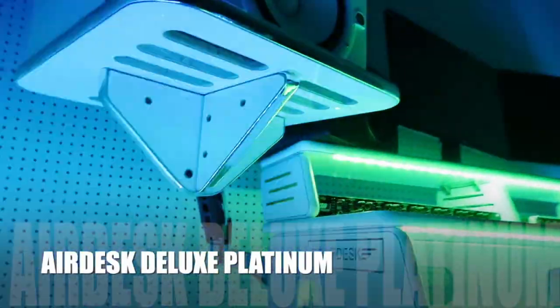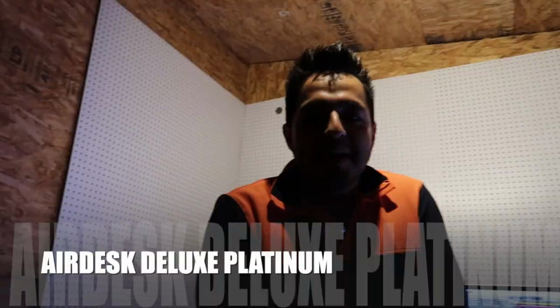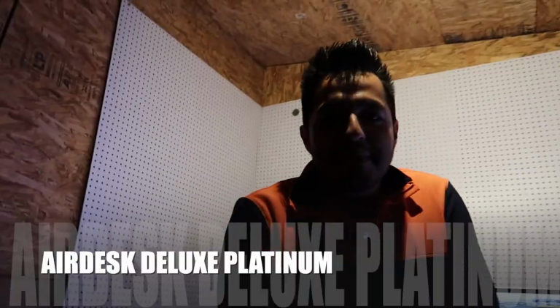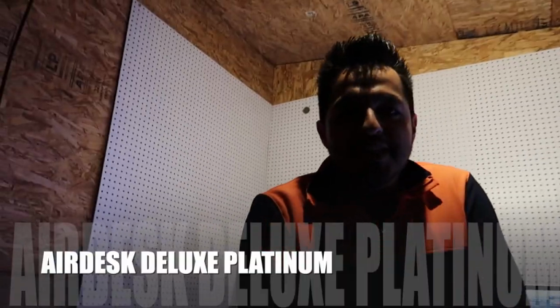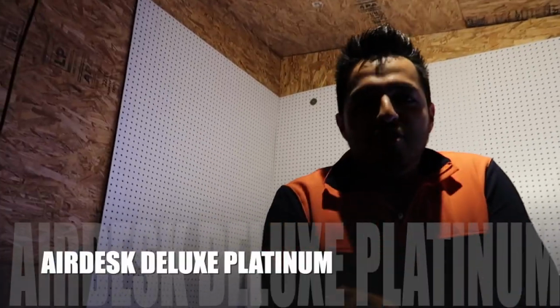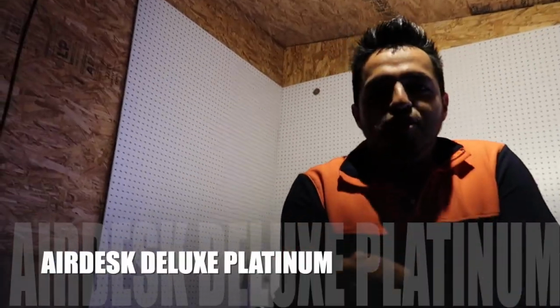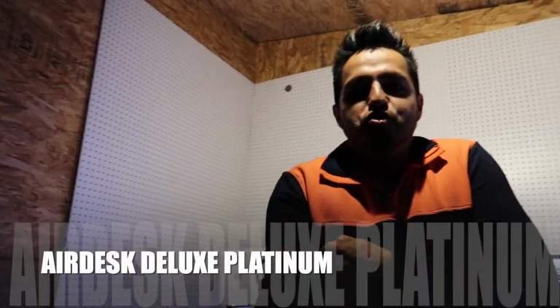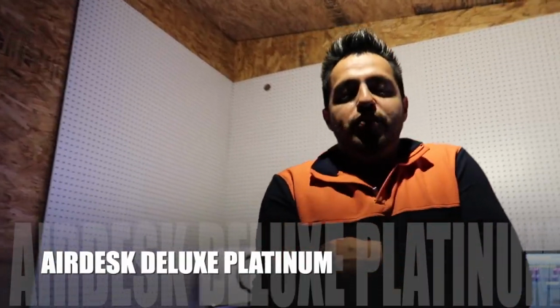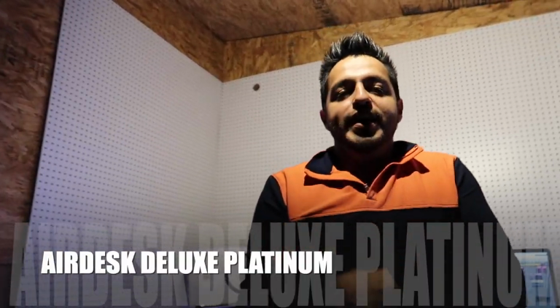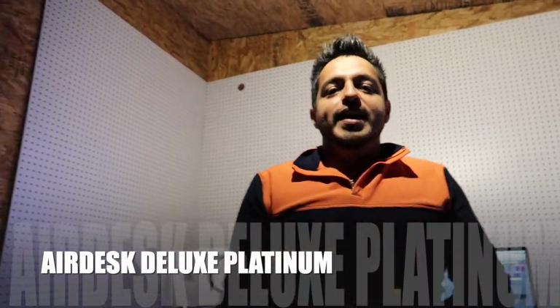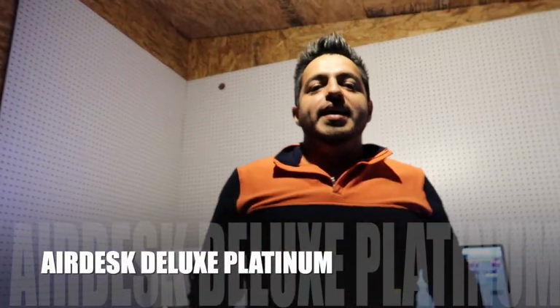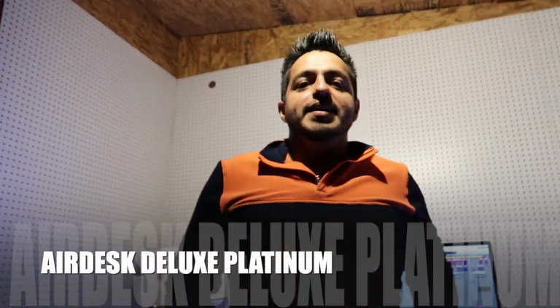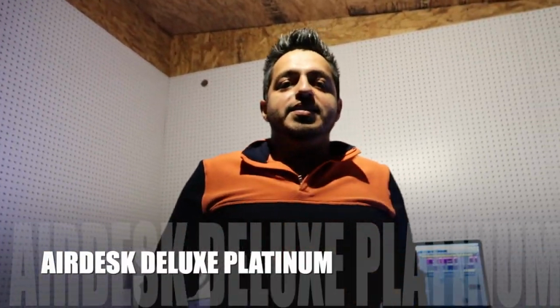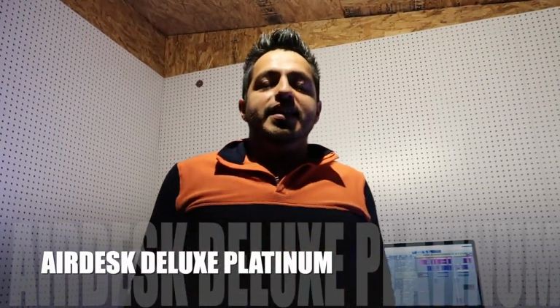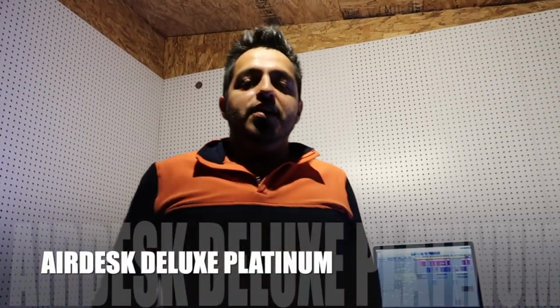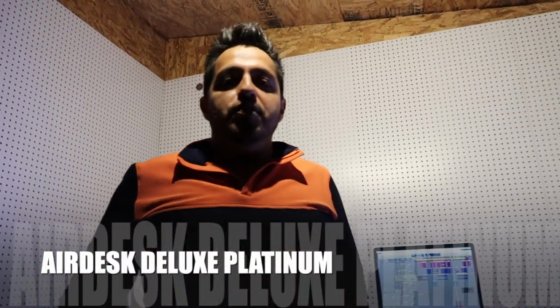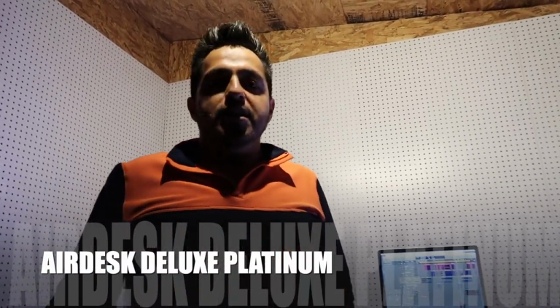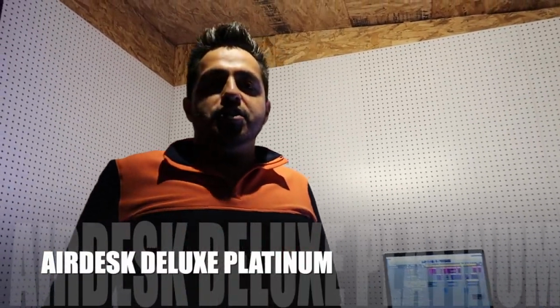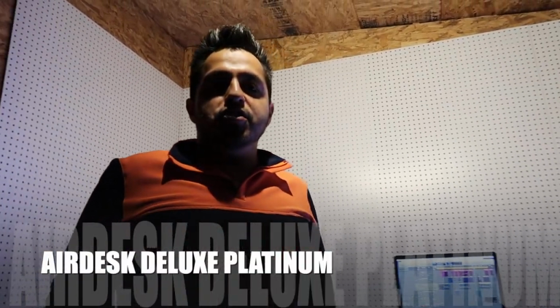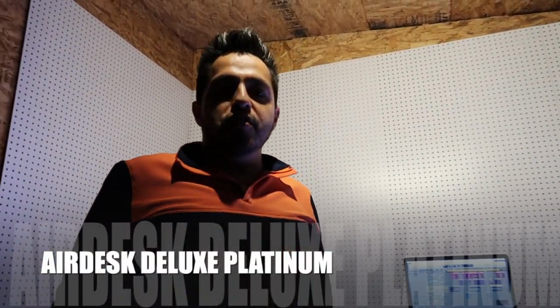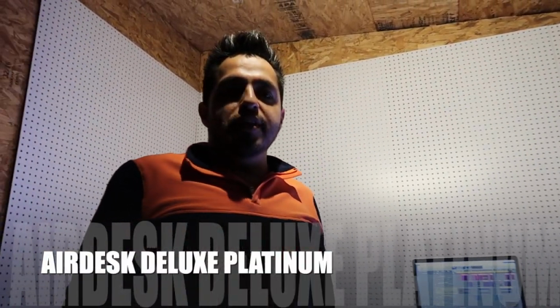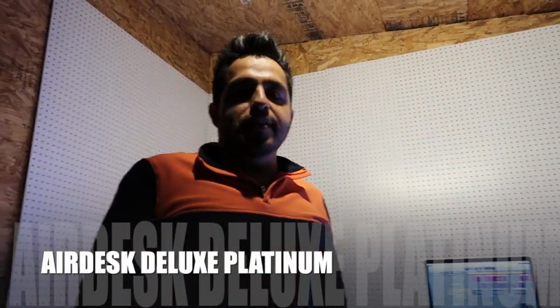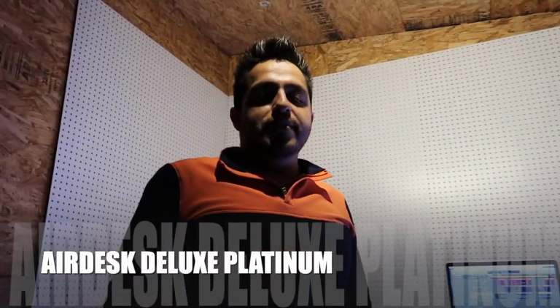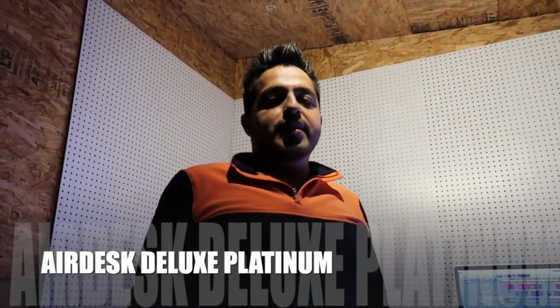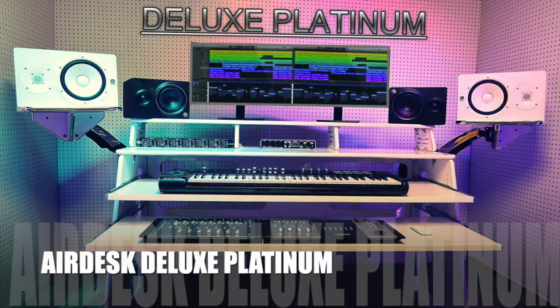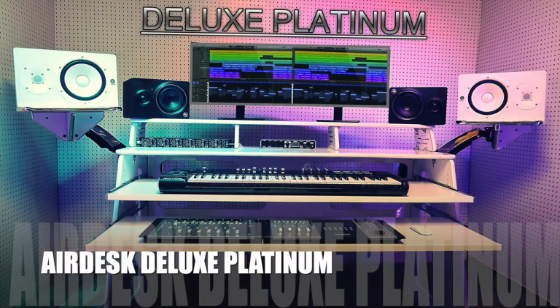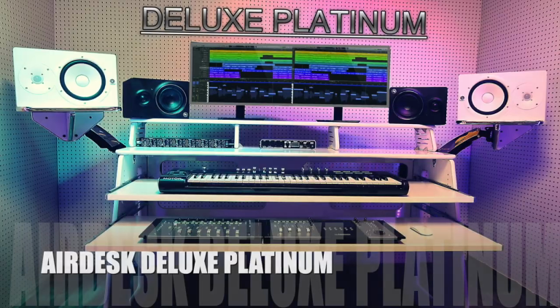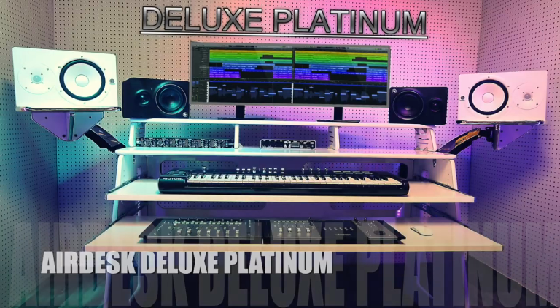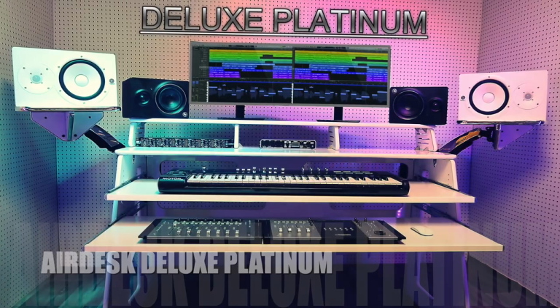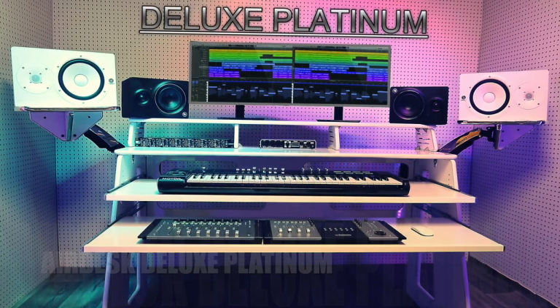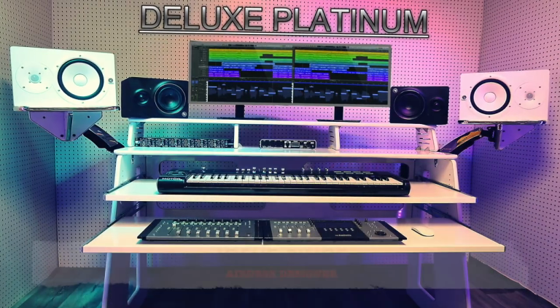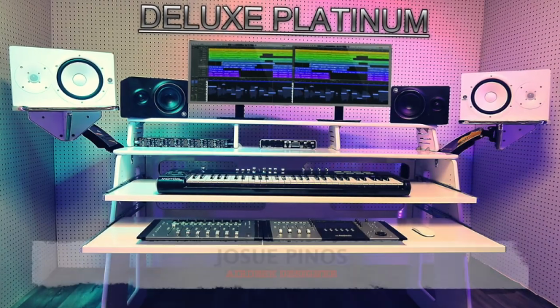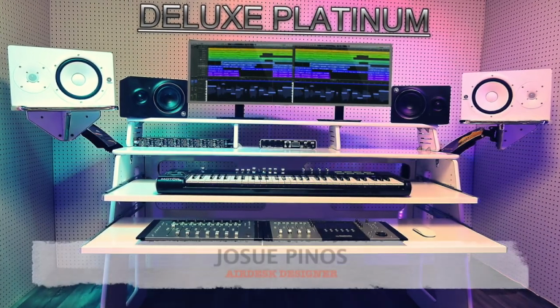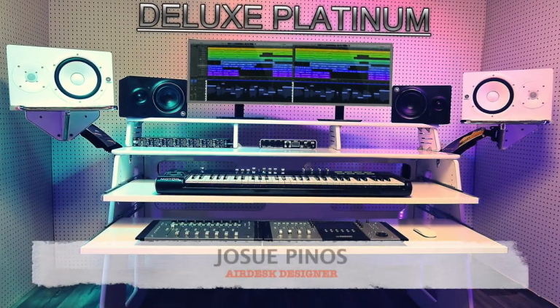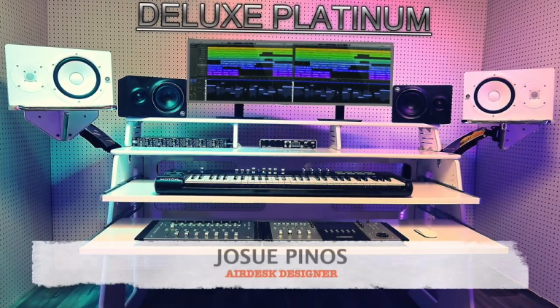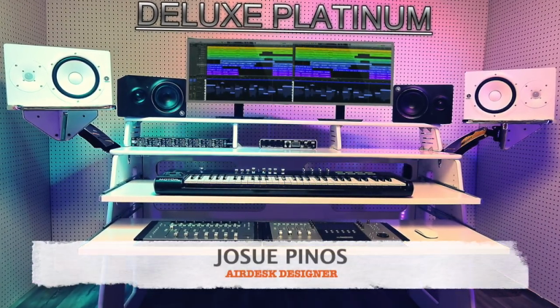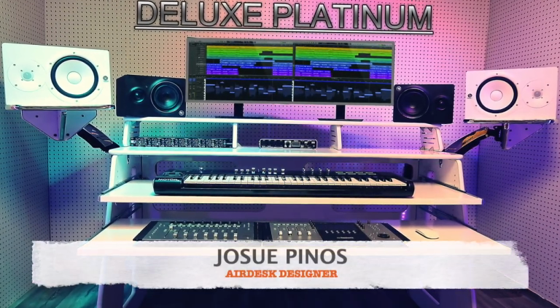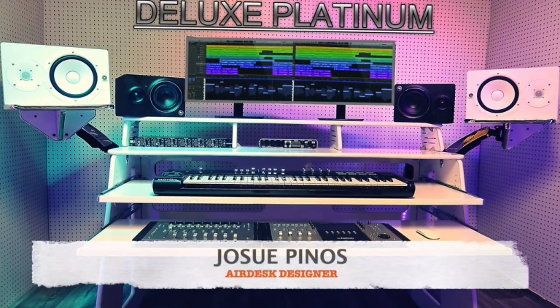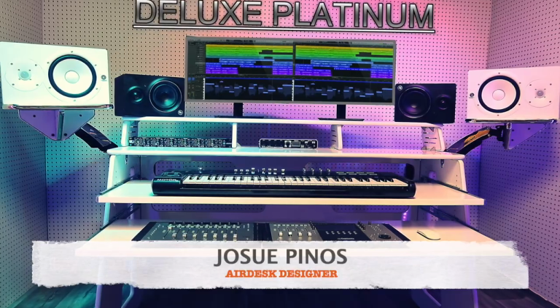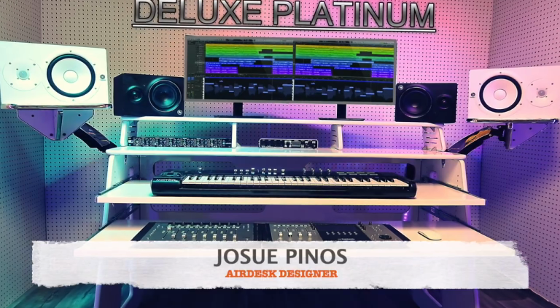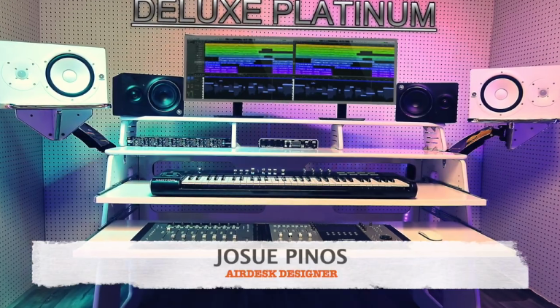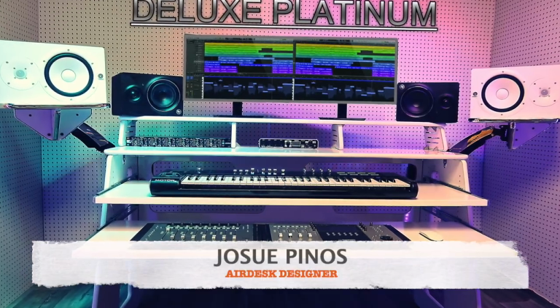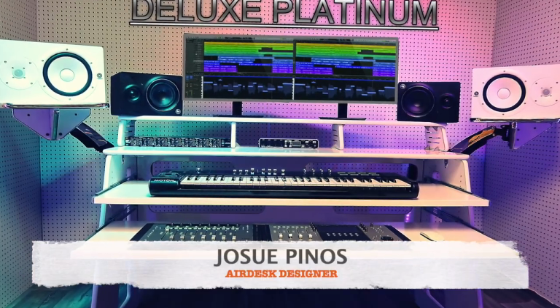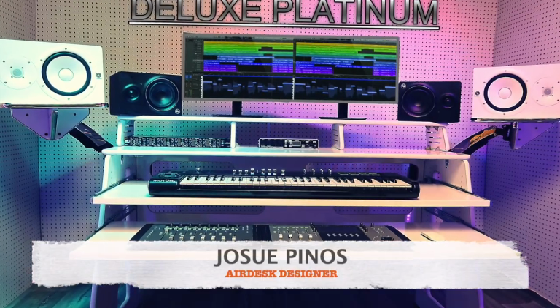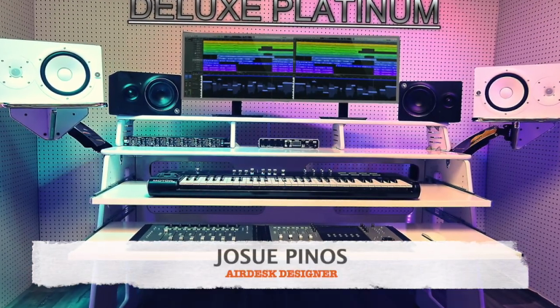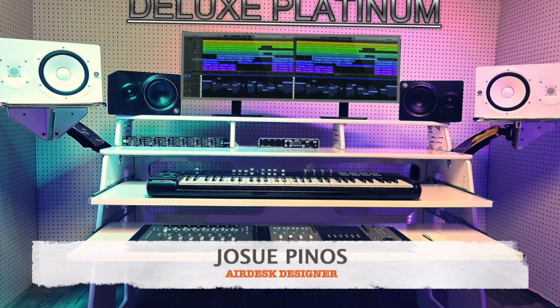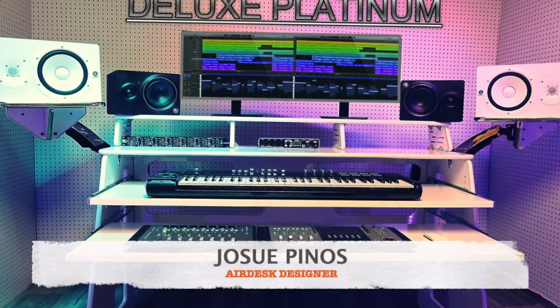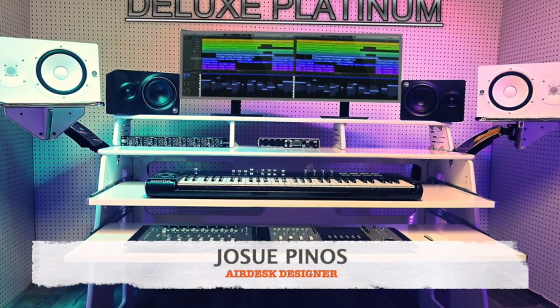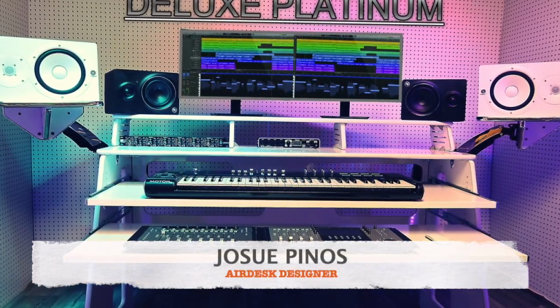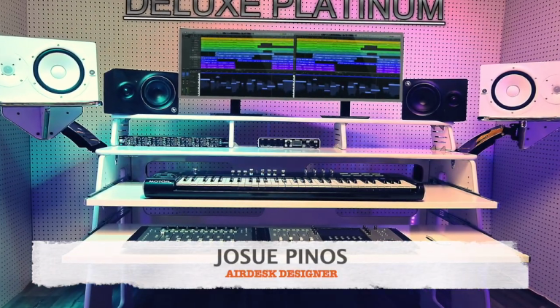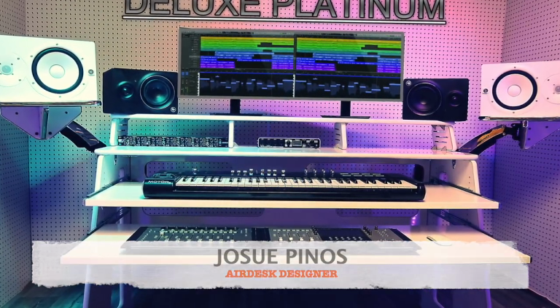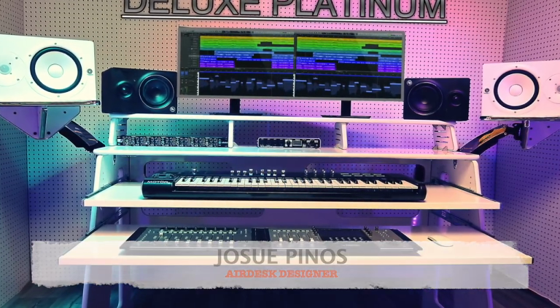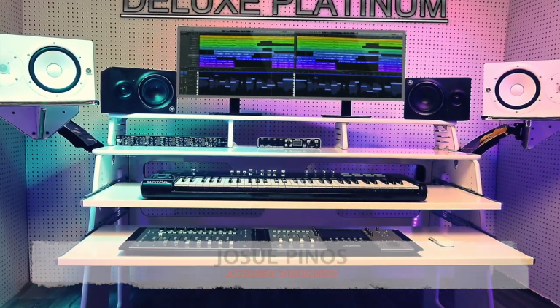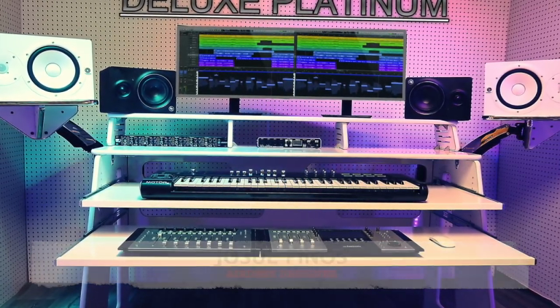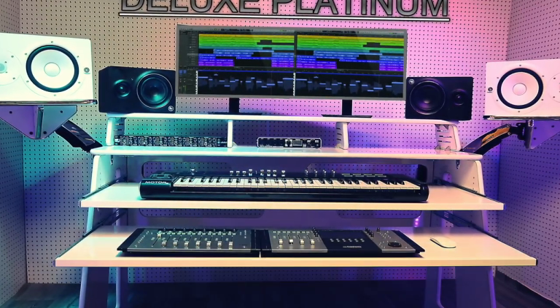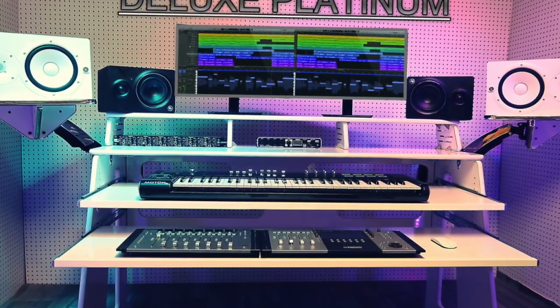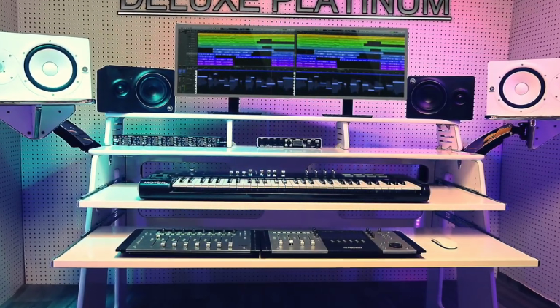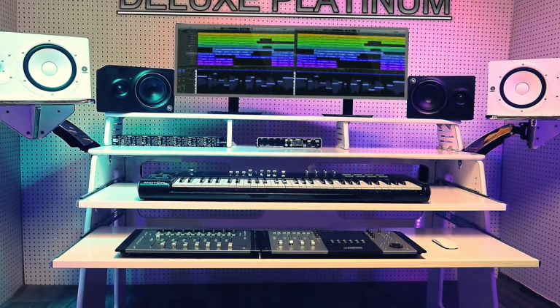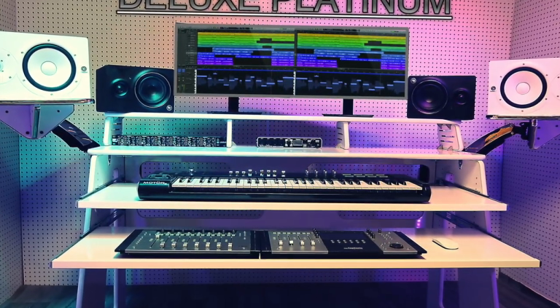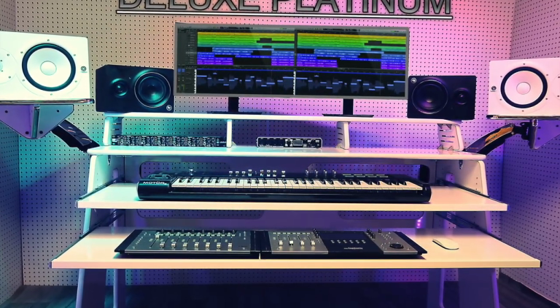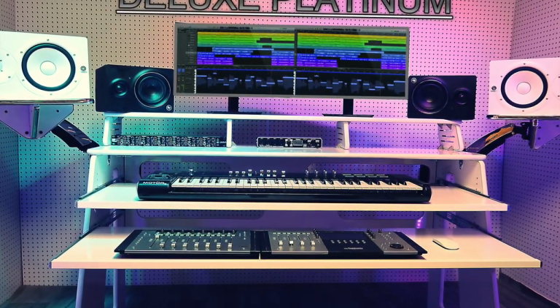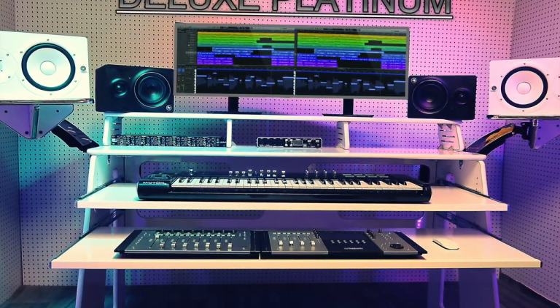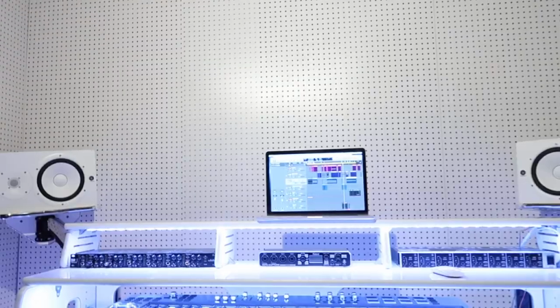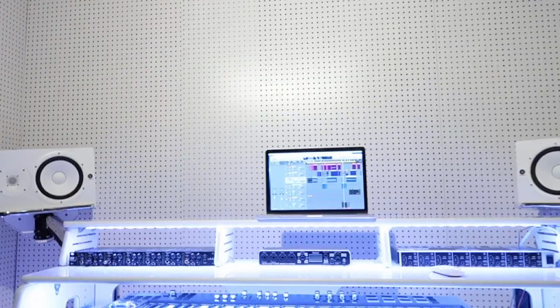Hi, my name is Josue. I'm the designer for AirDesk. Today I want to show you and talk to you about AirDesk Platinum.